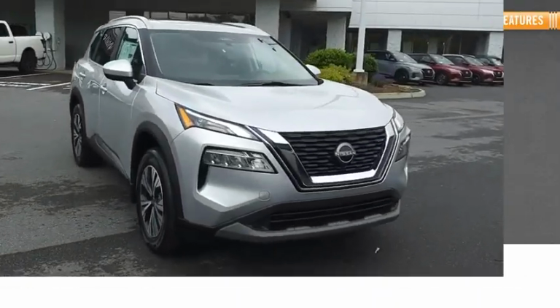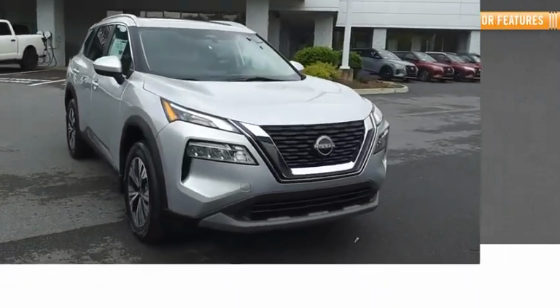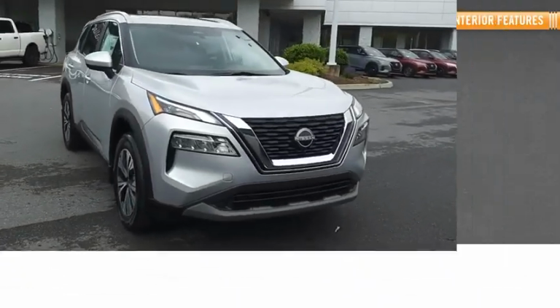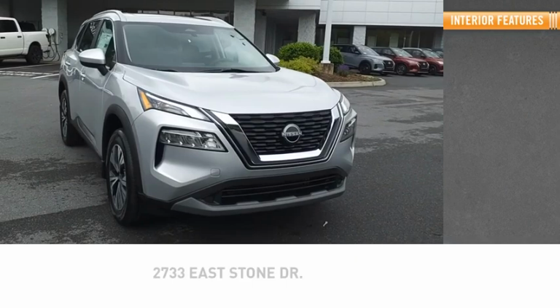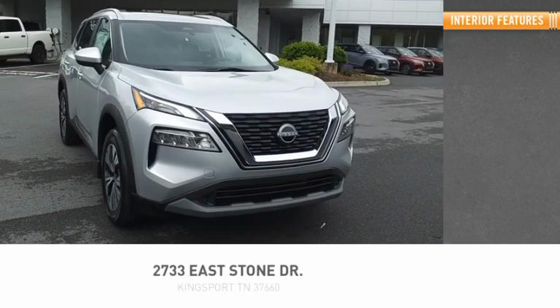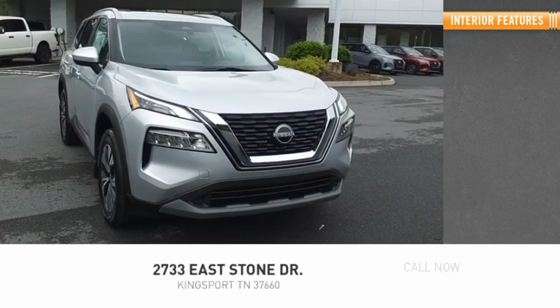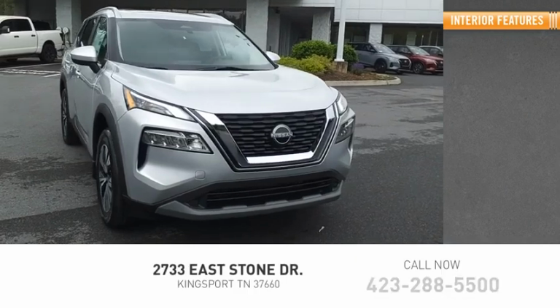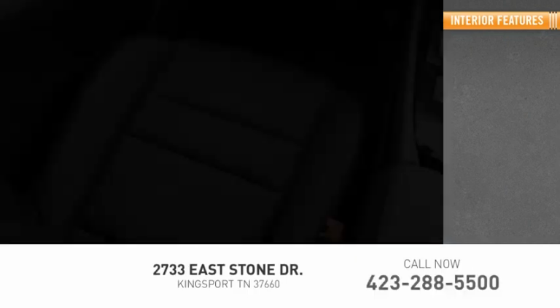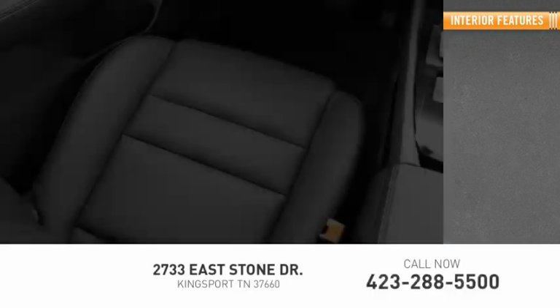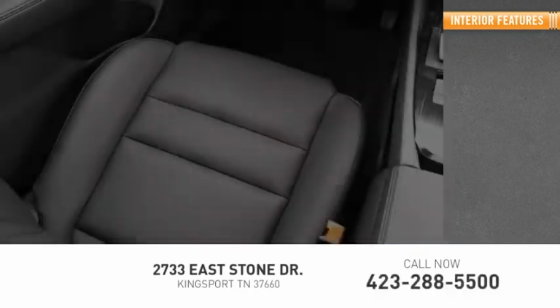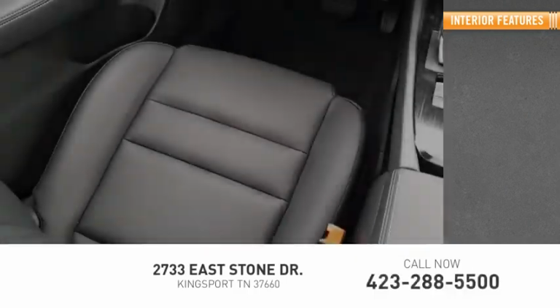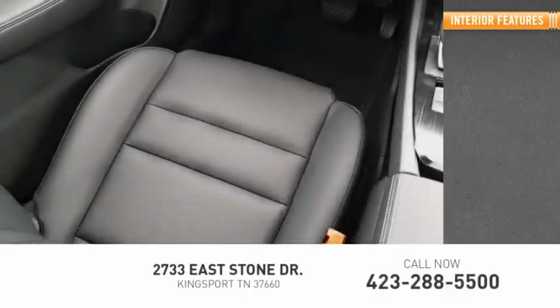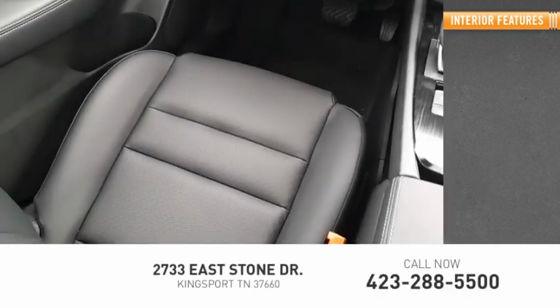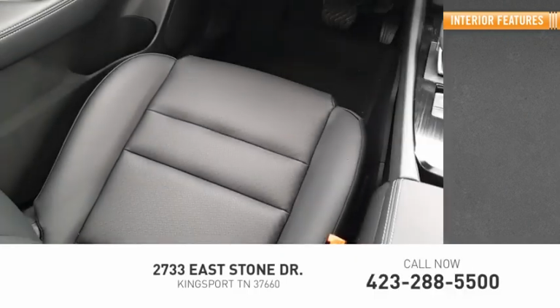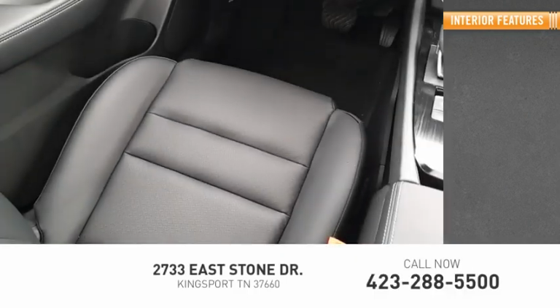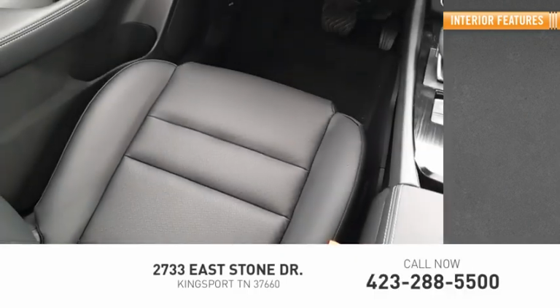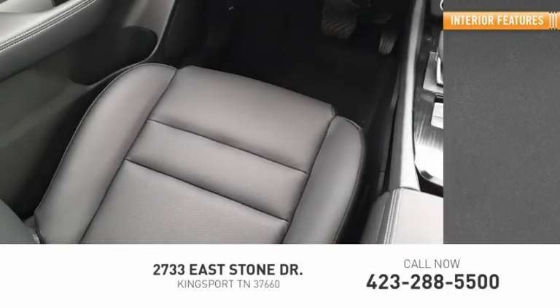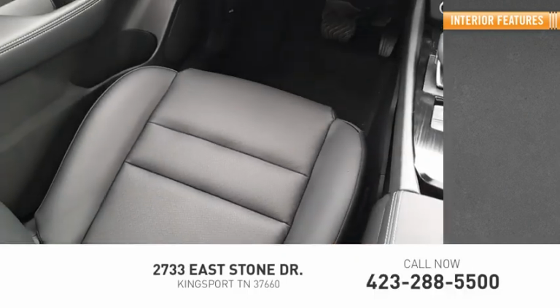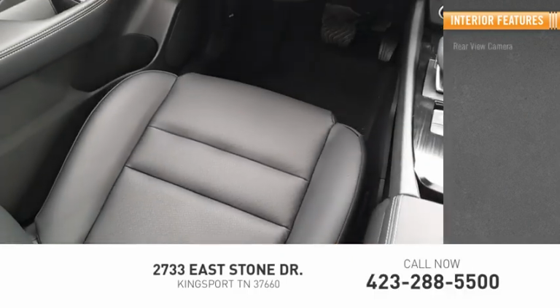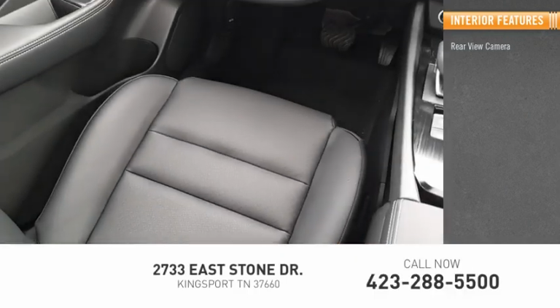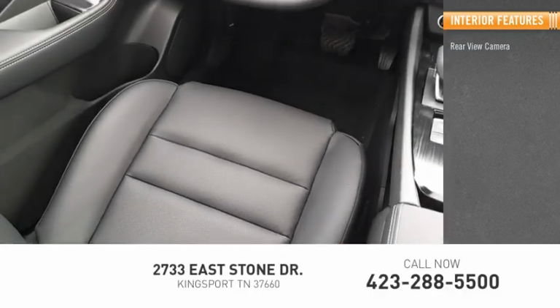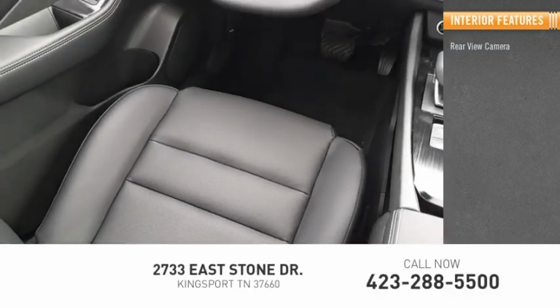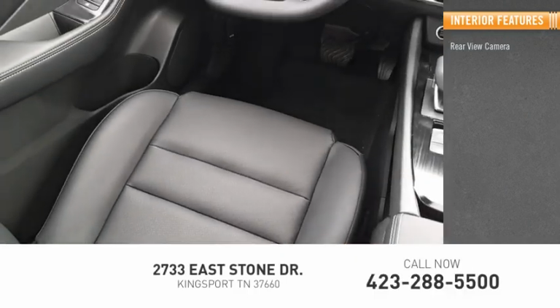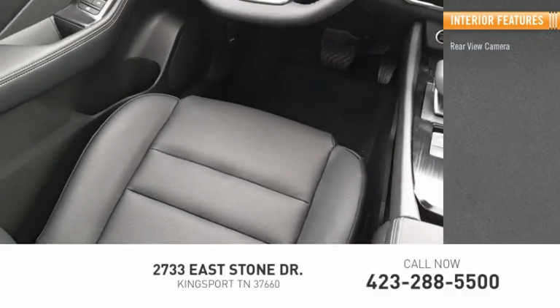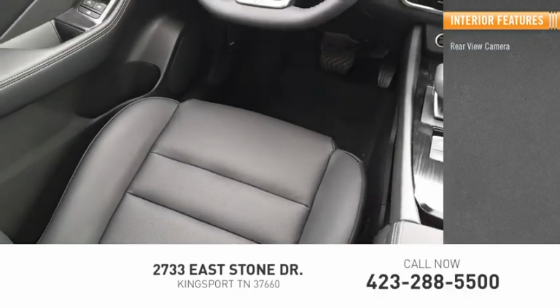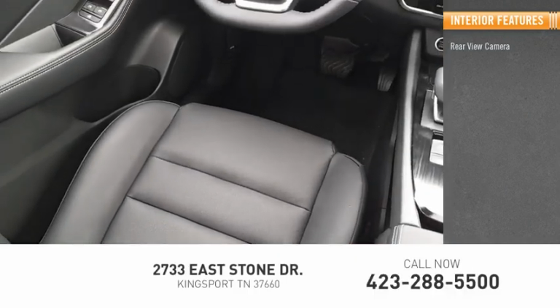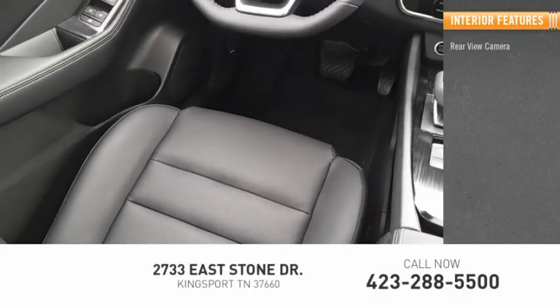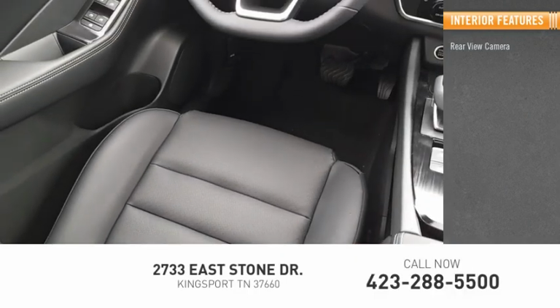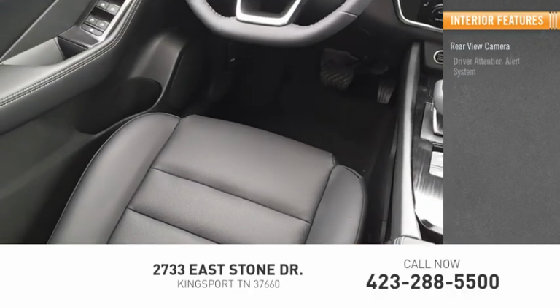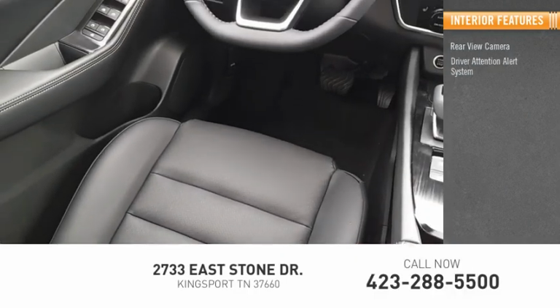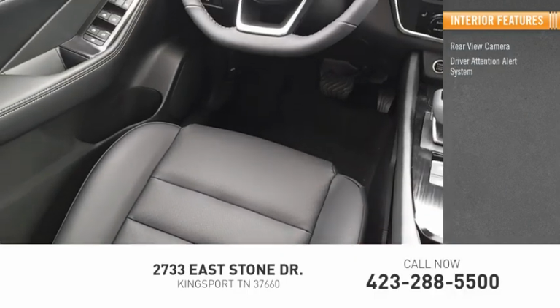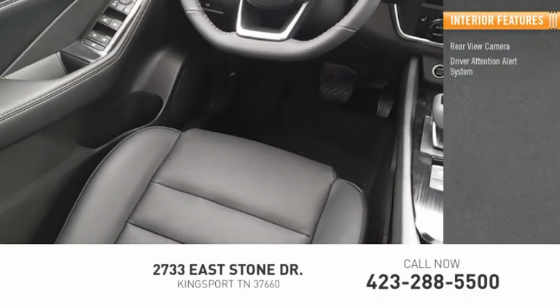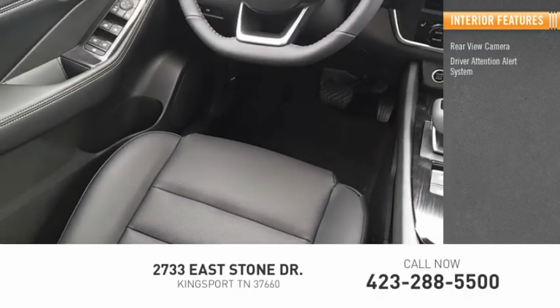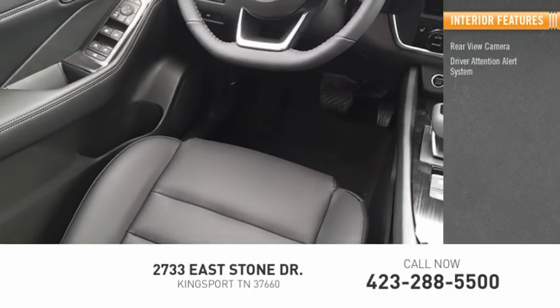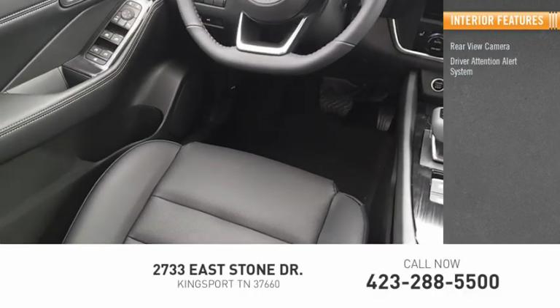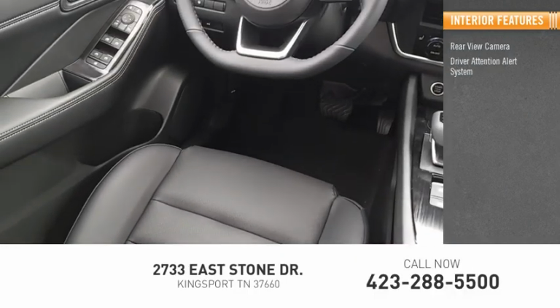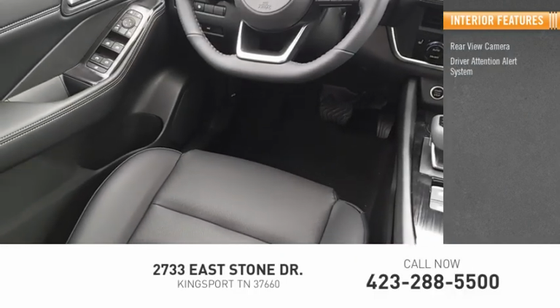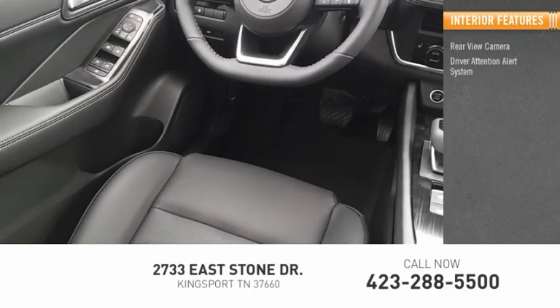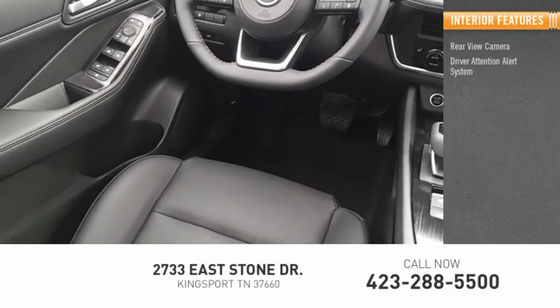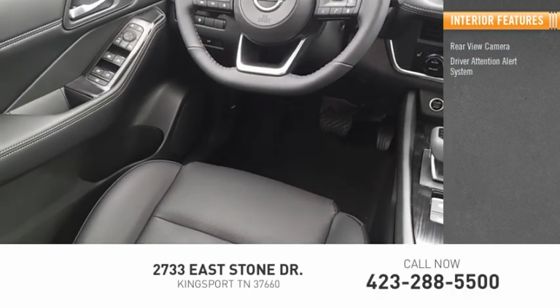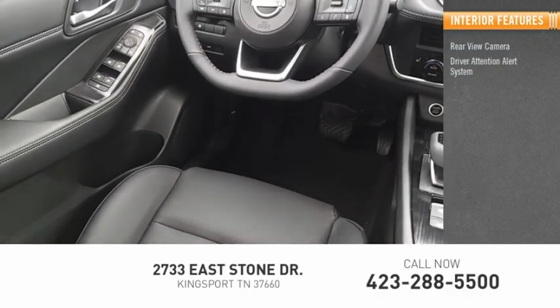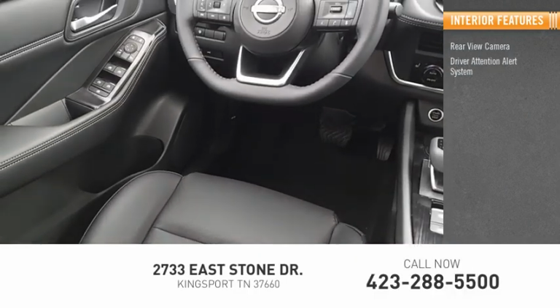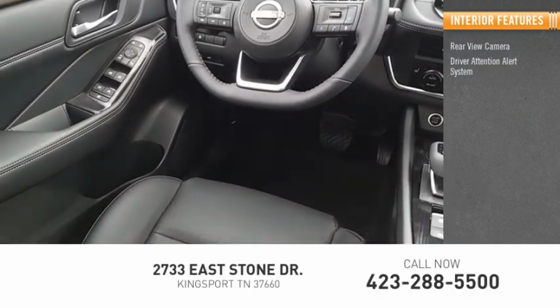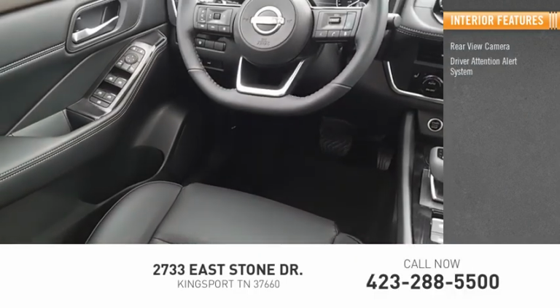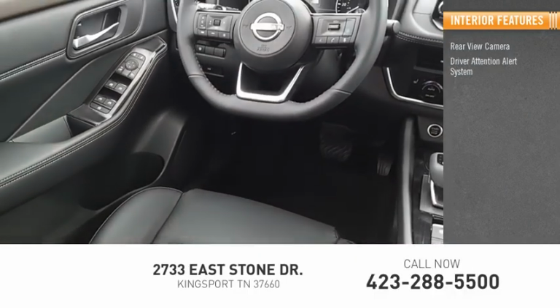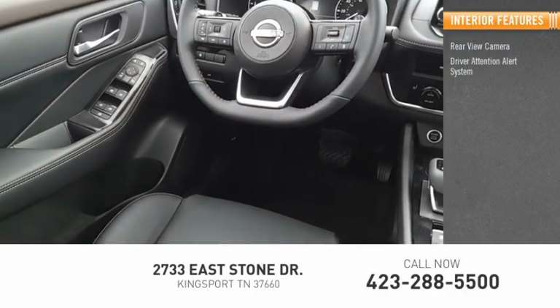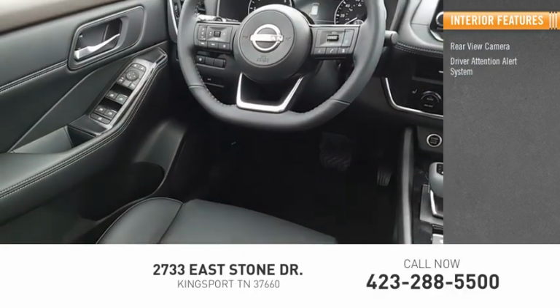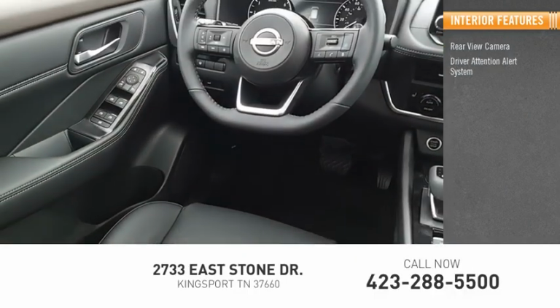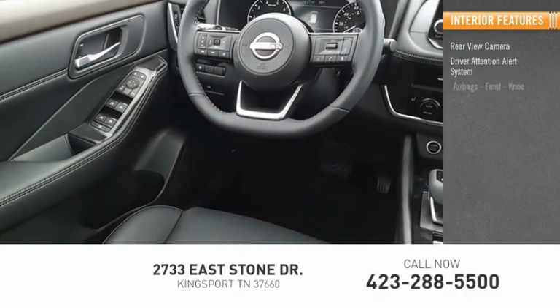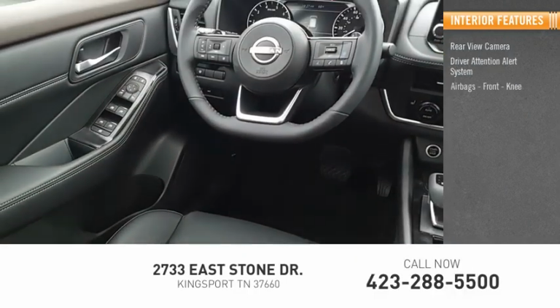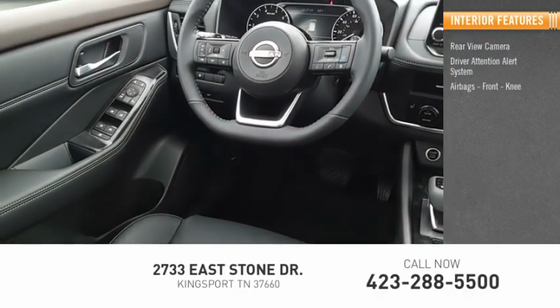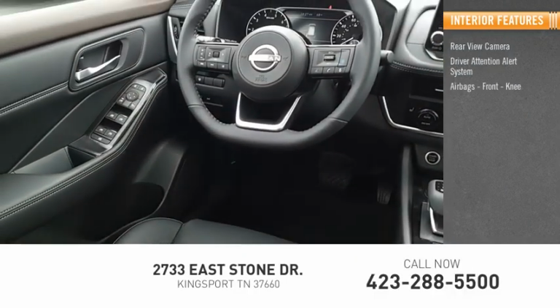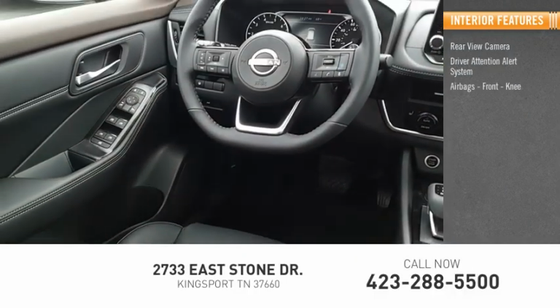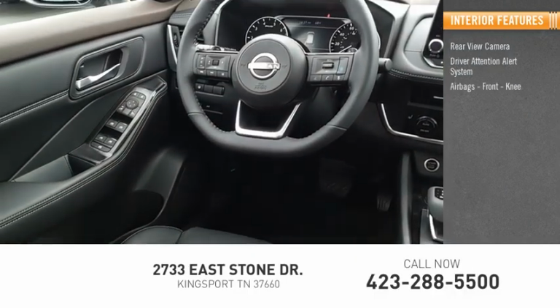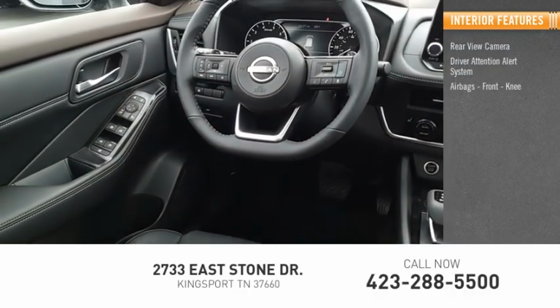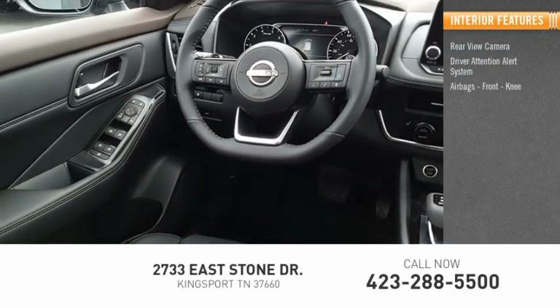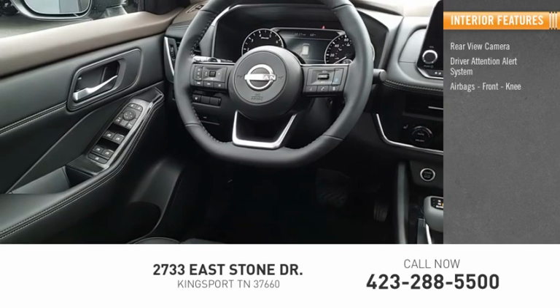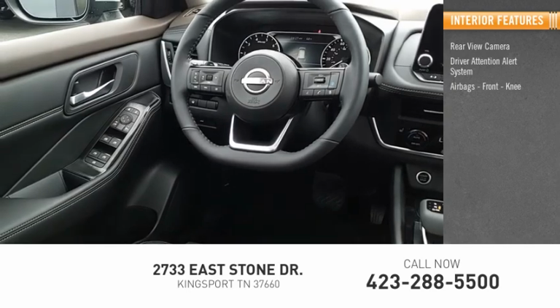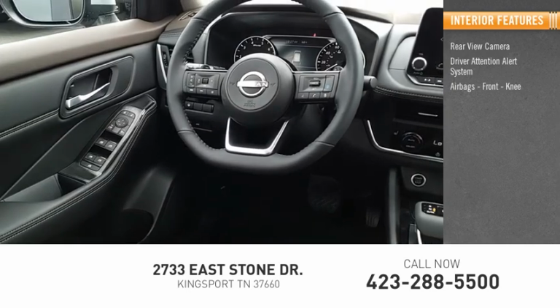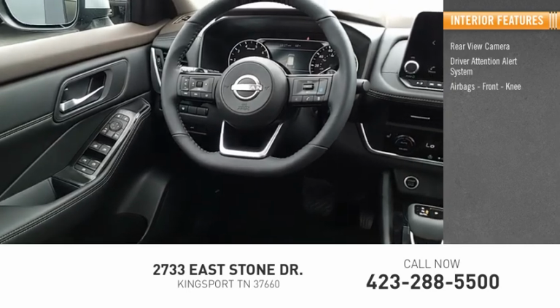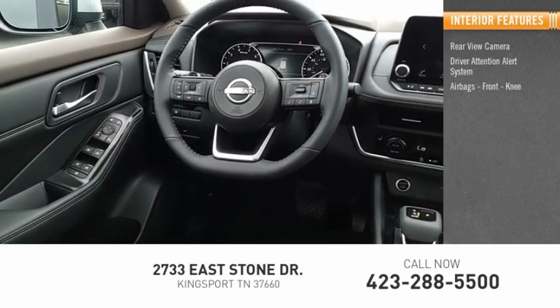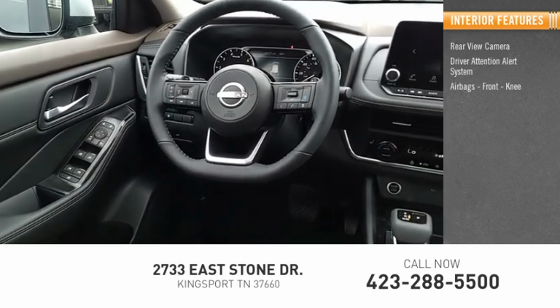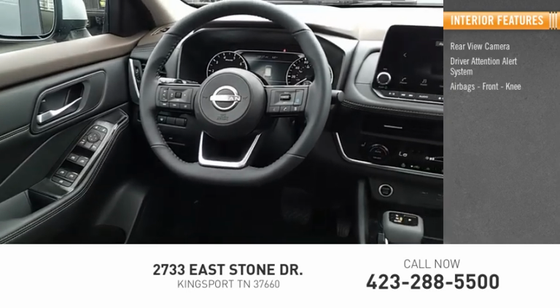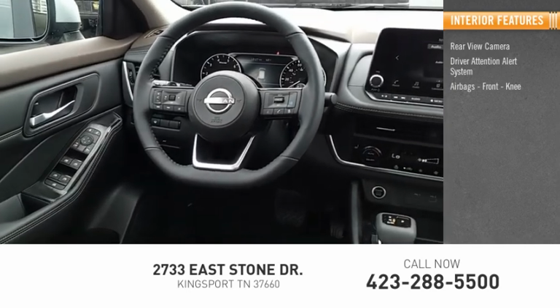Inside you'll find a rear view camera, driver attention alert system, airbags, and front knee airbags.